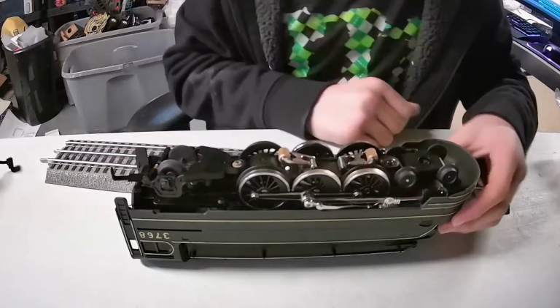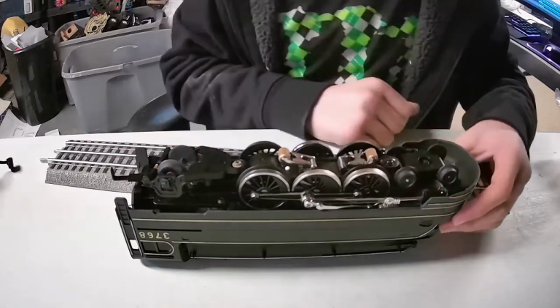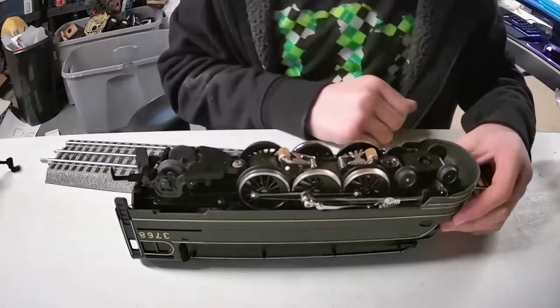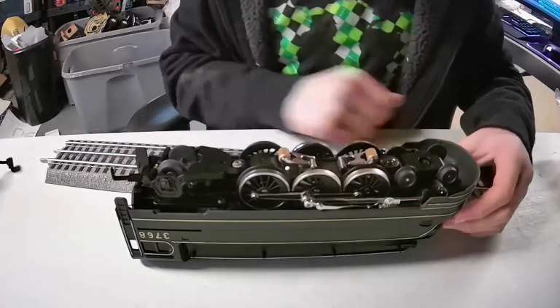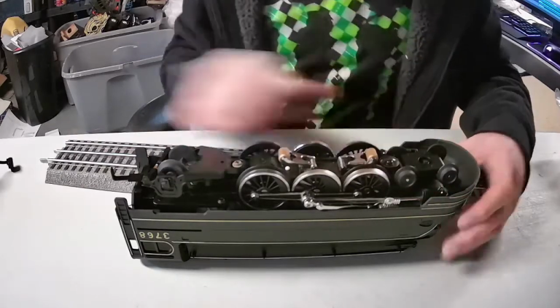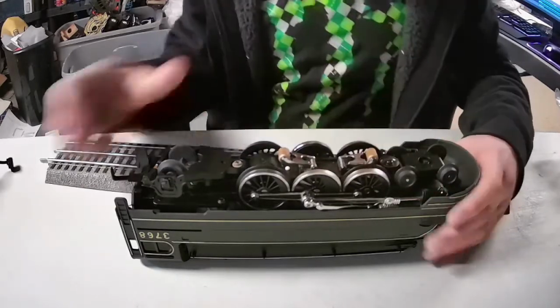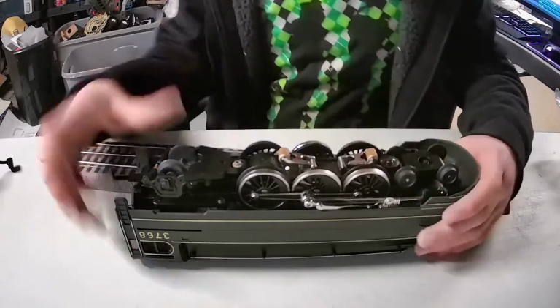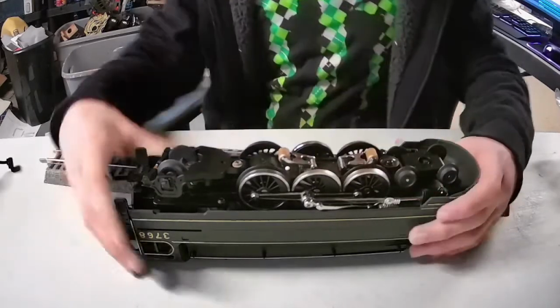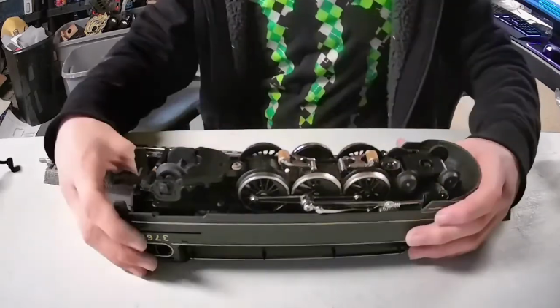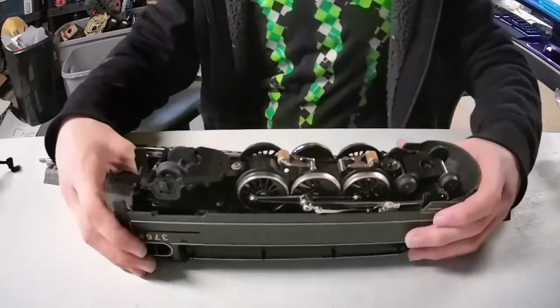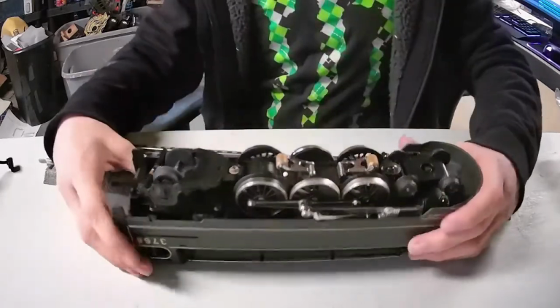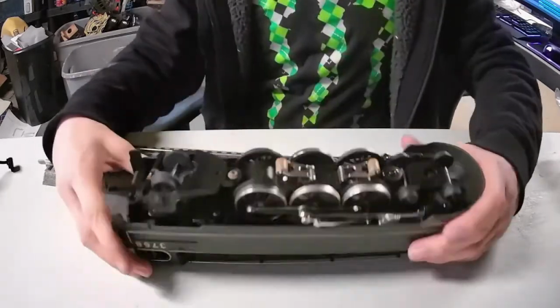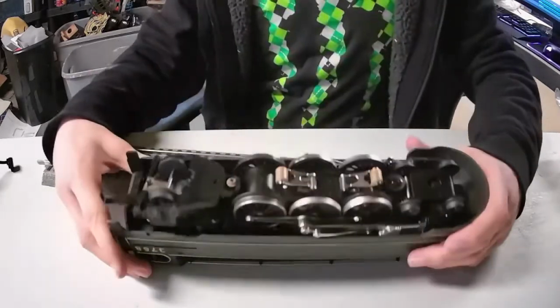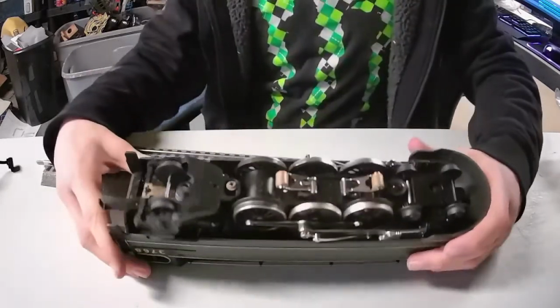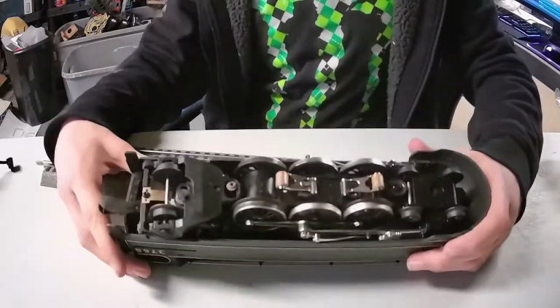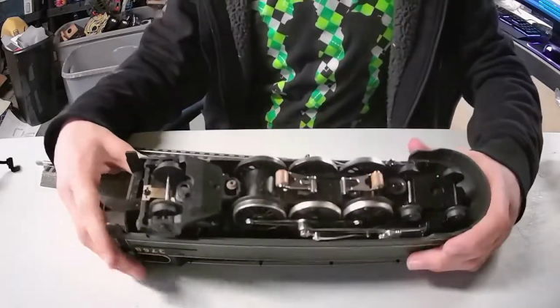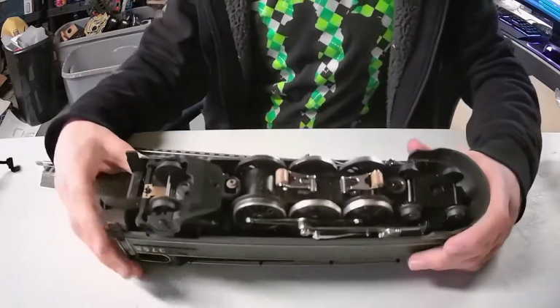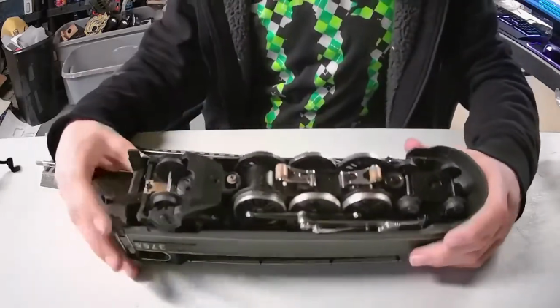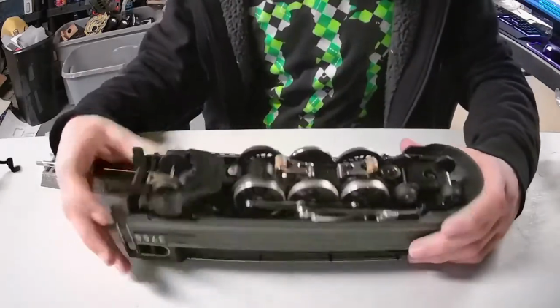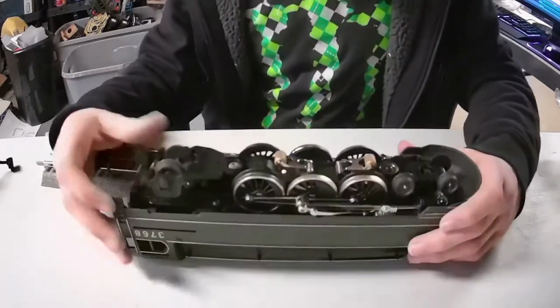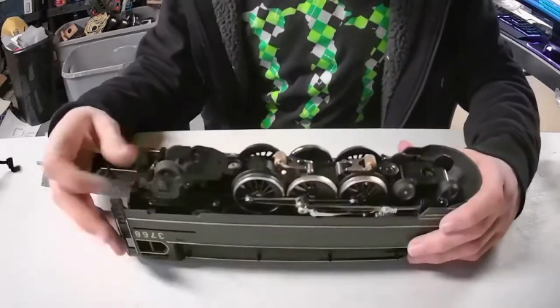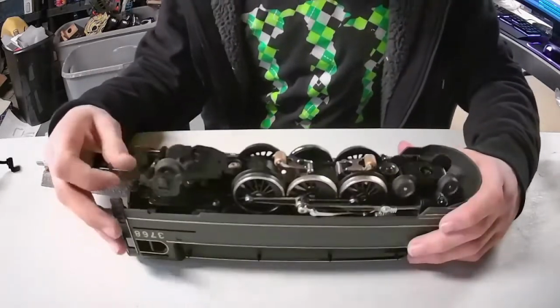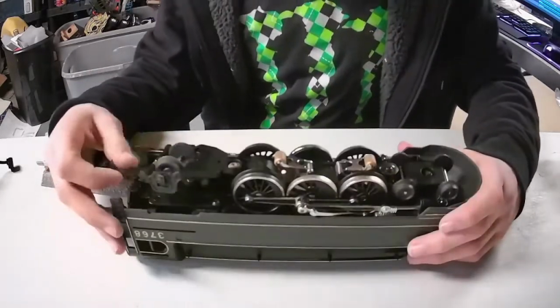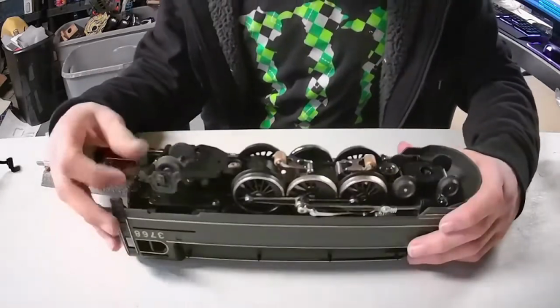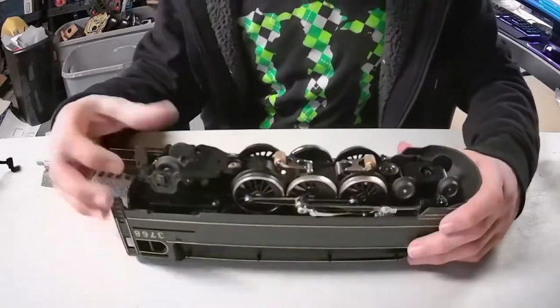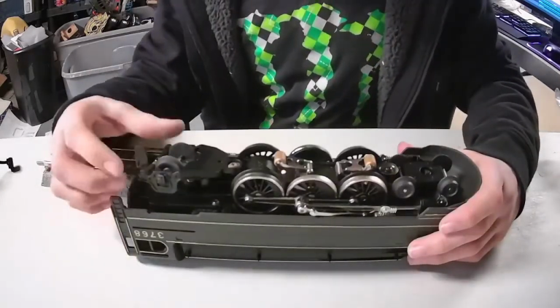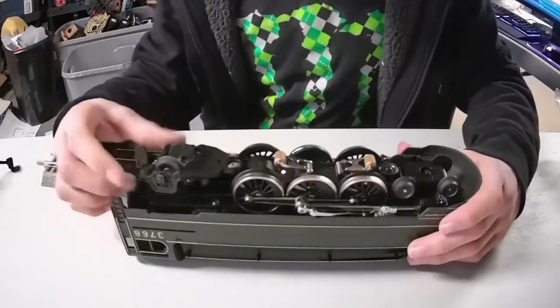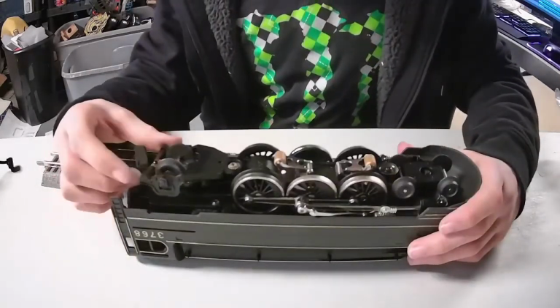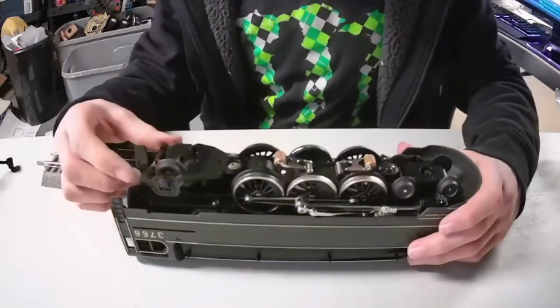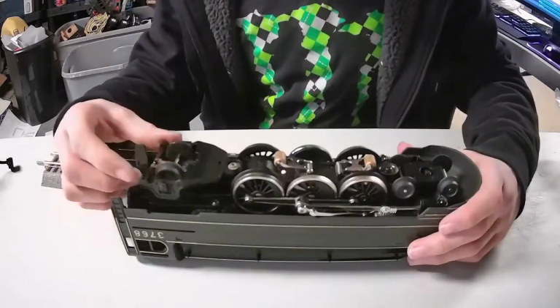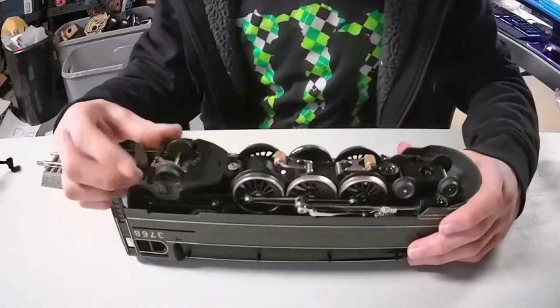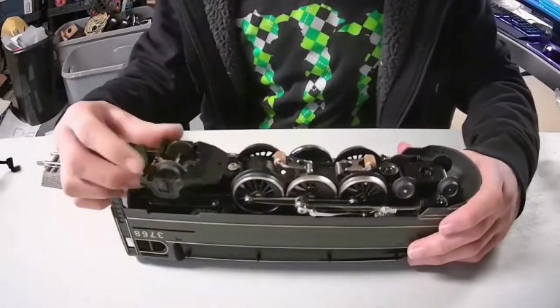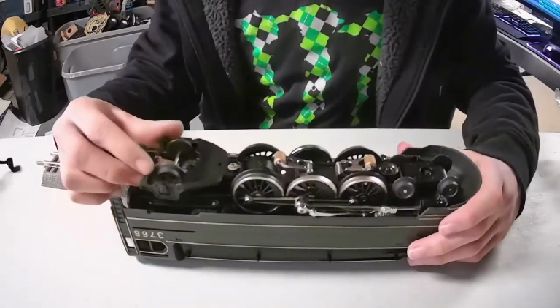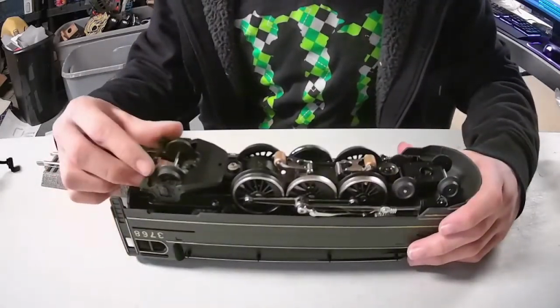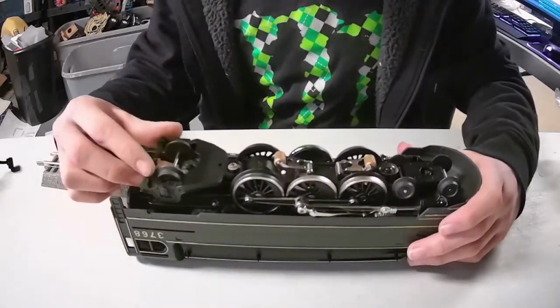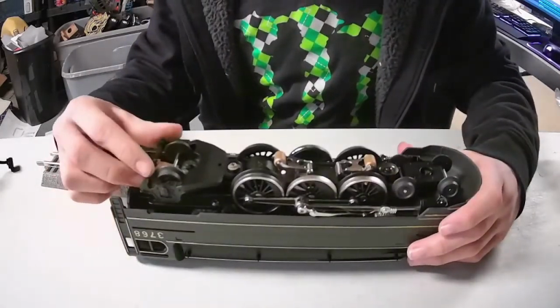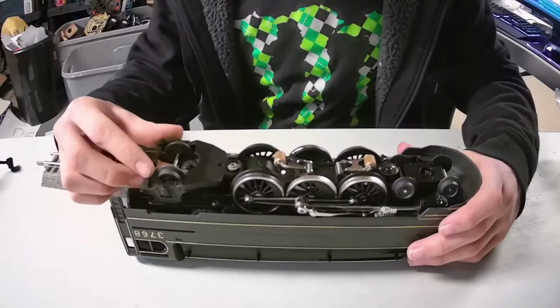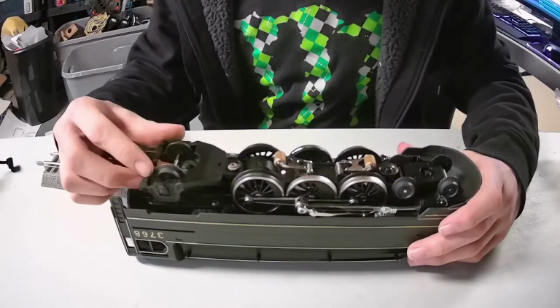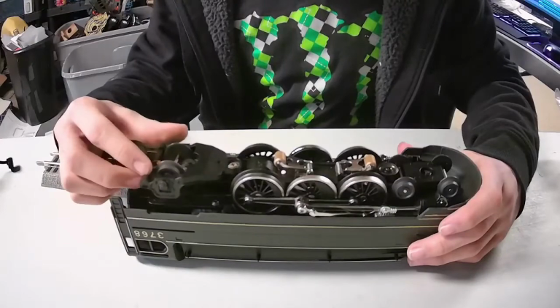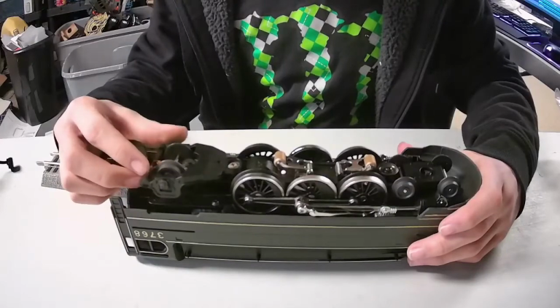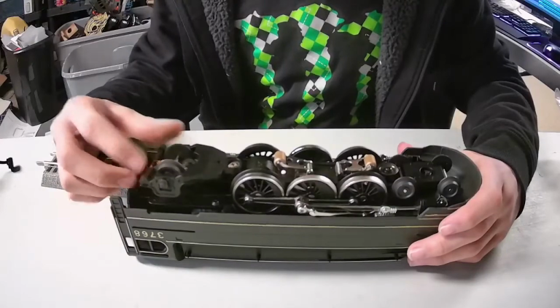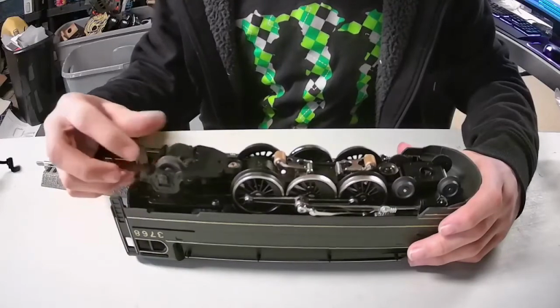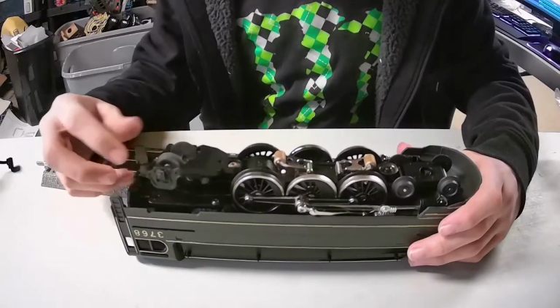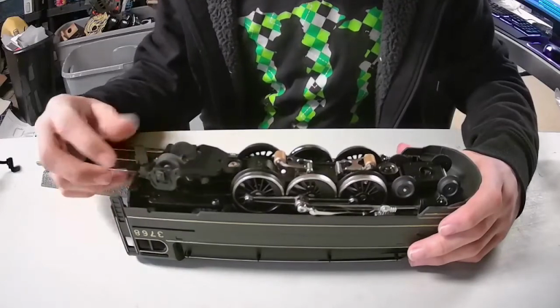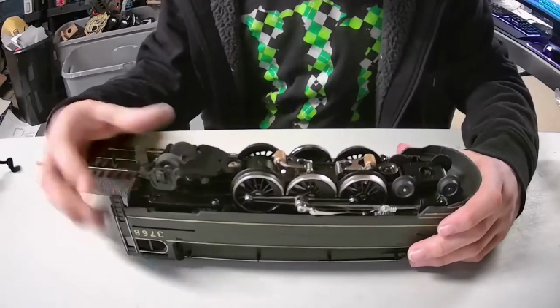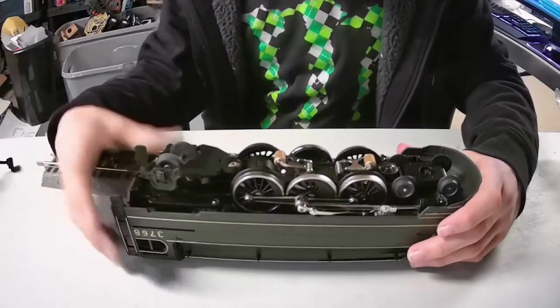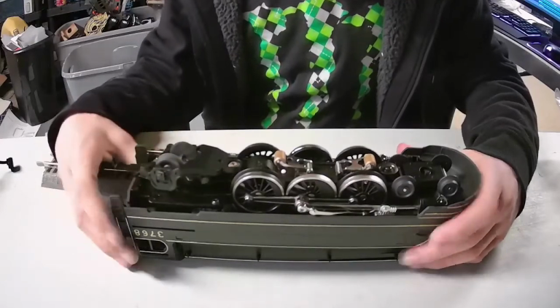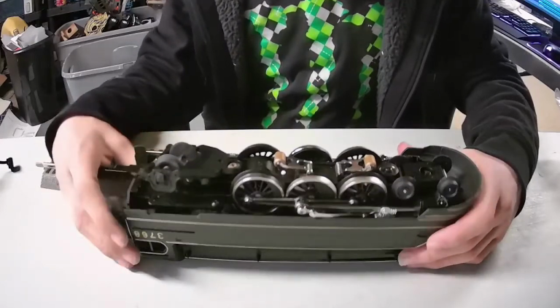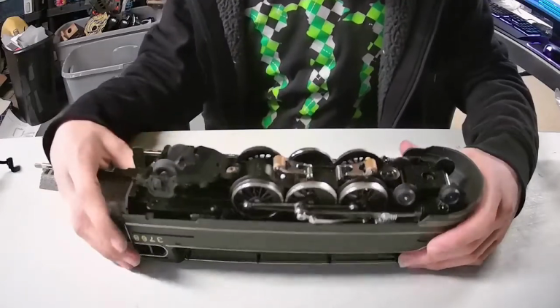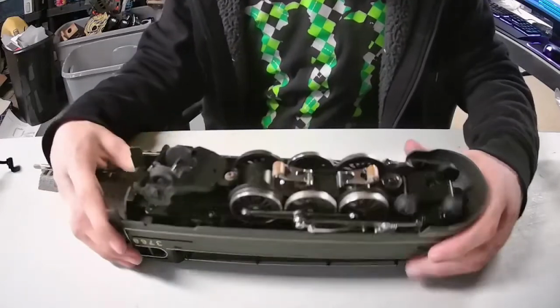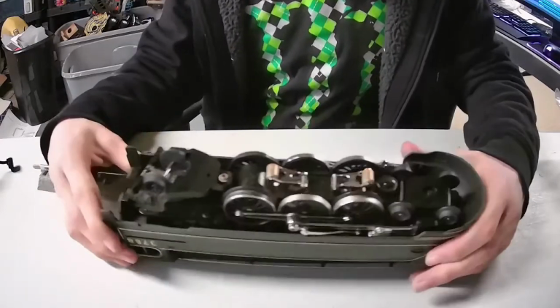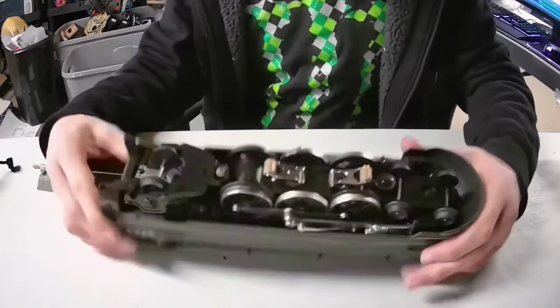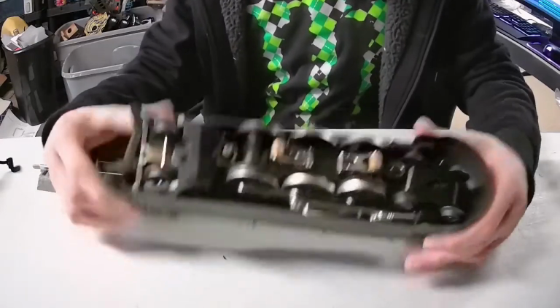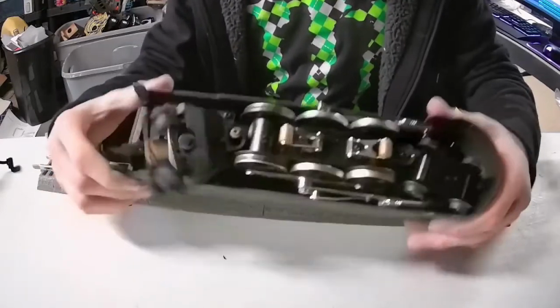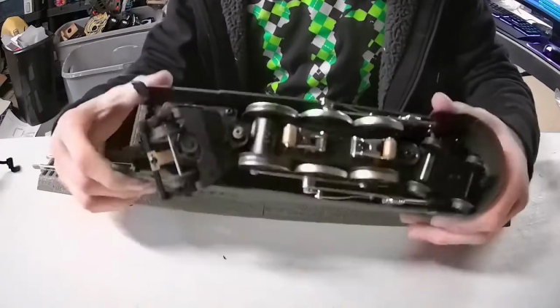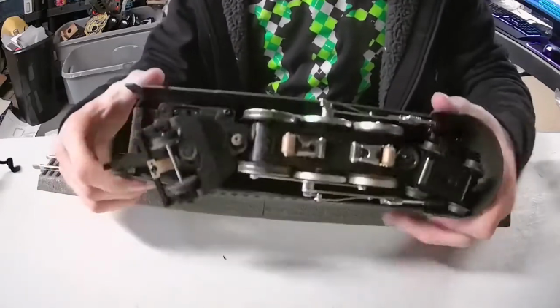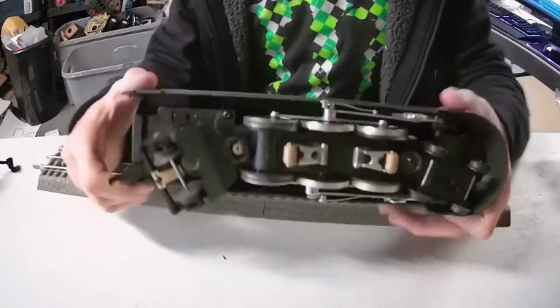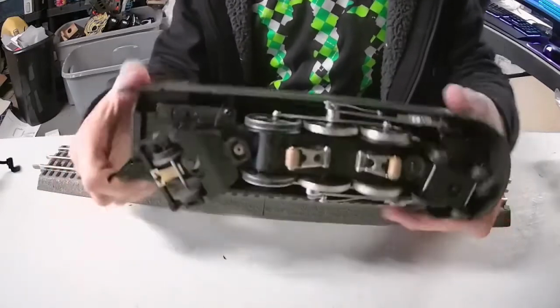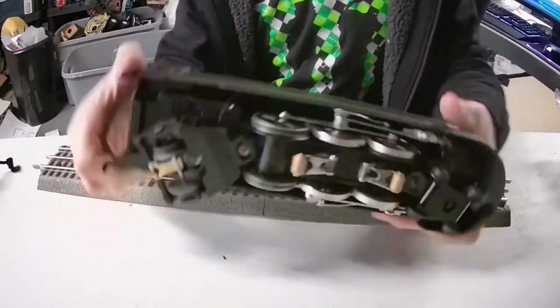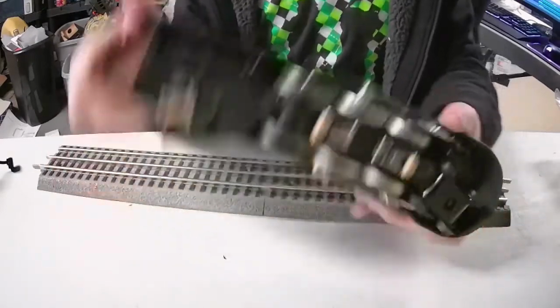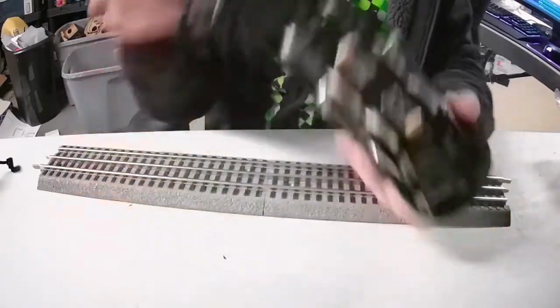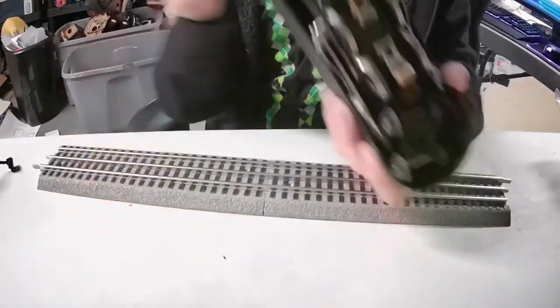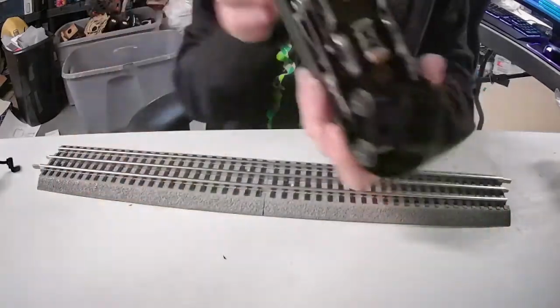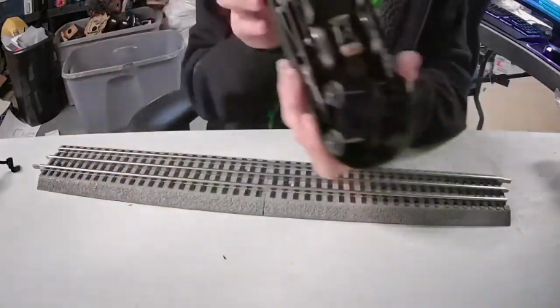I can't get over how good a shape this is in — for over 20 years old.